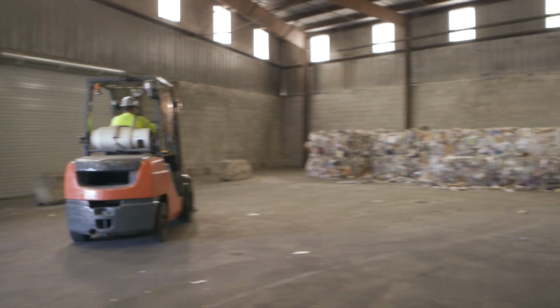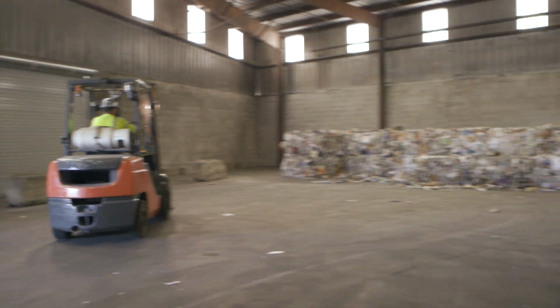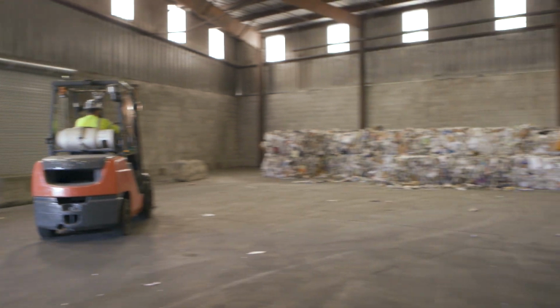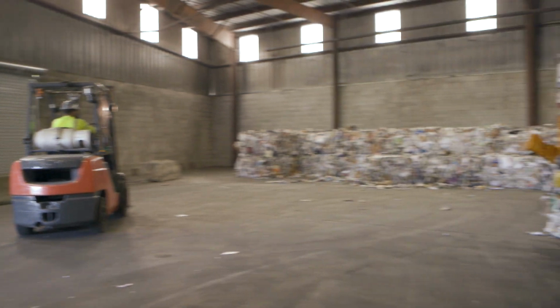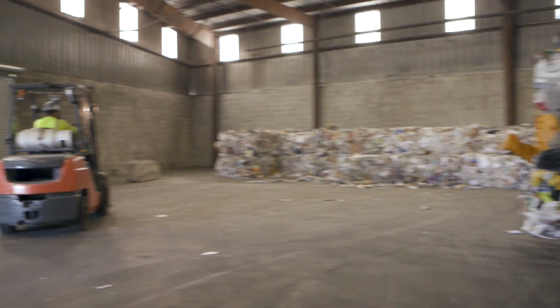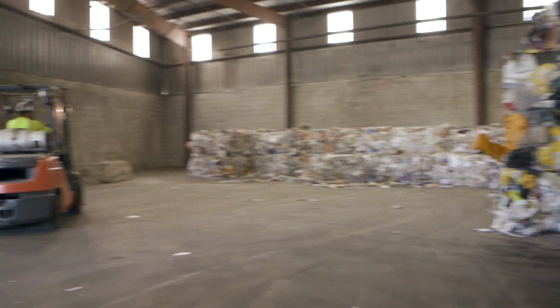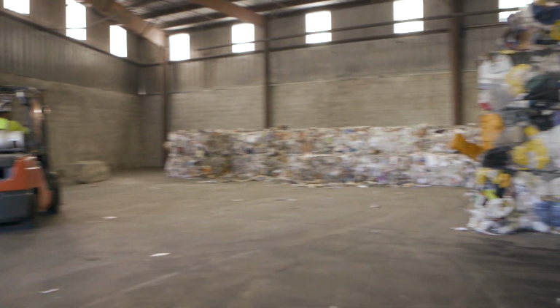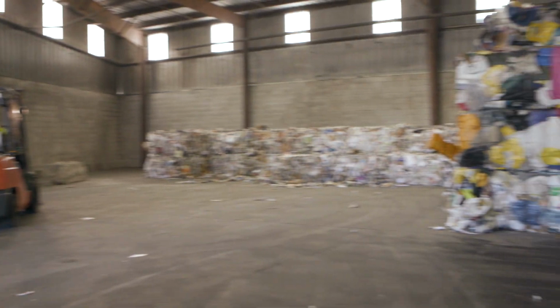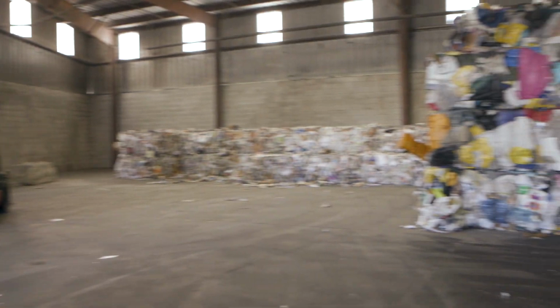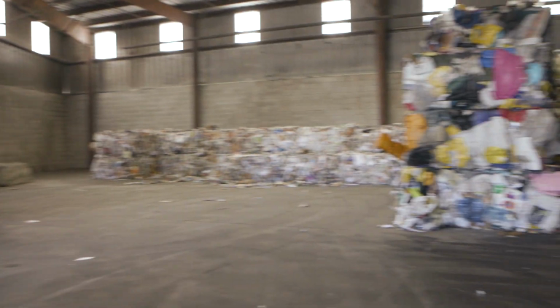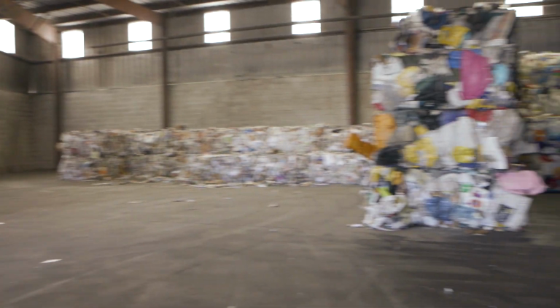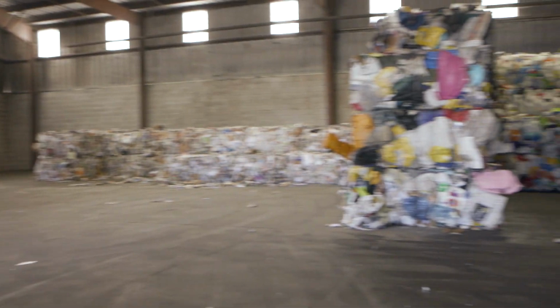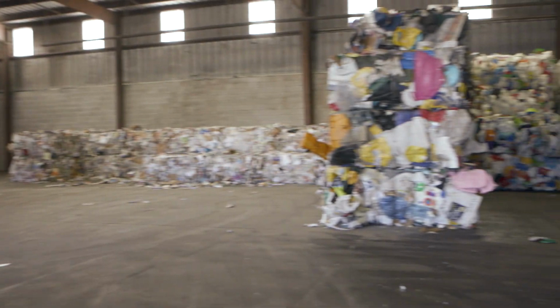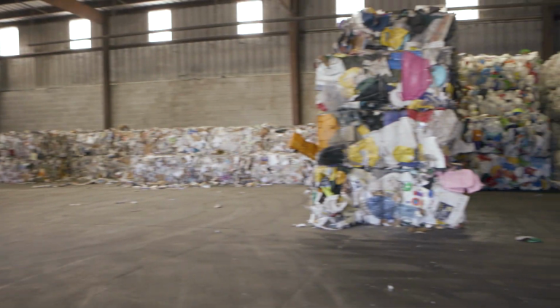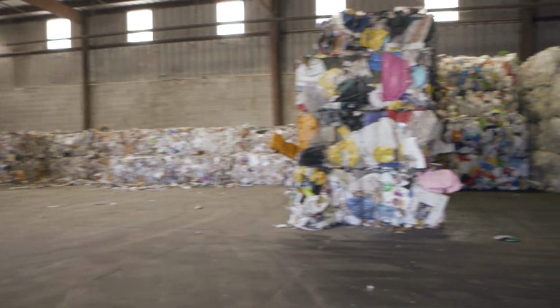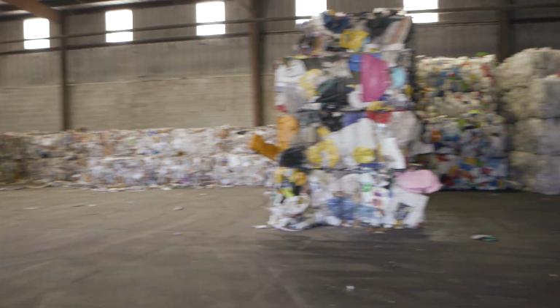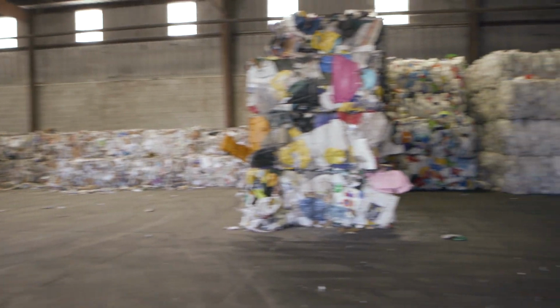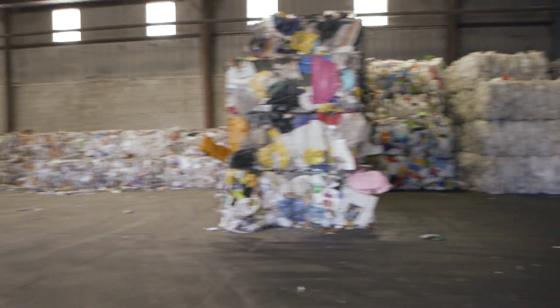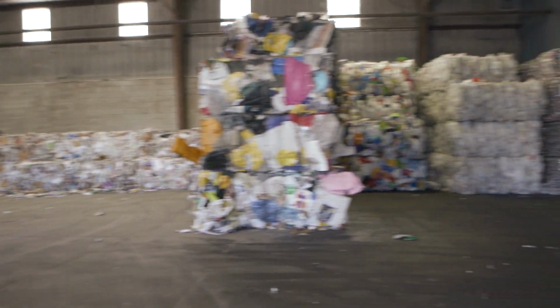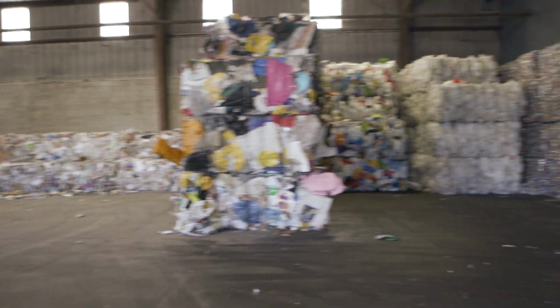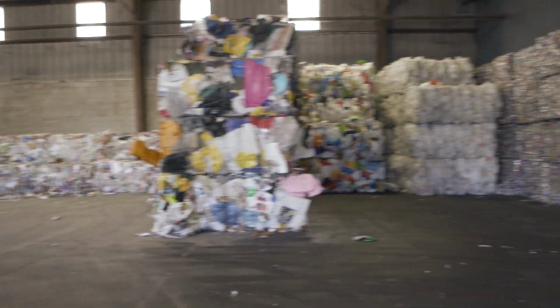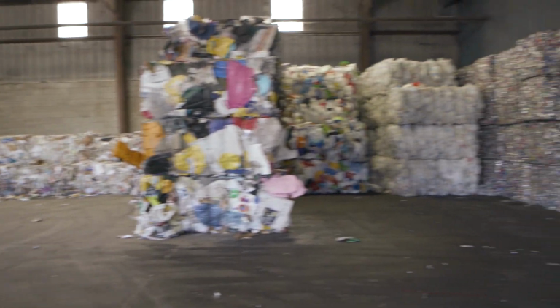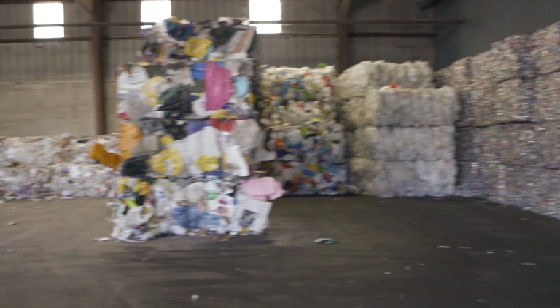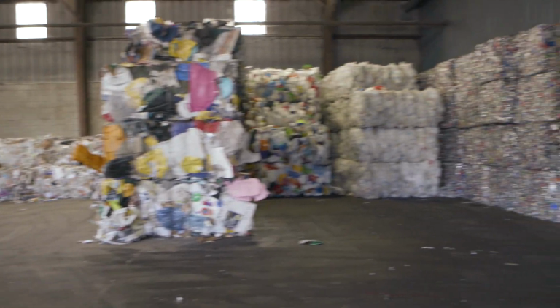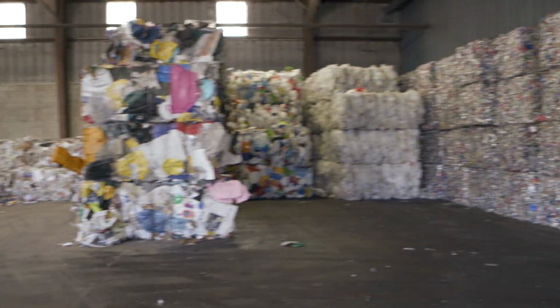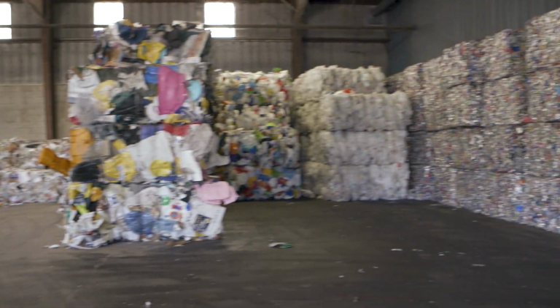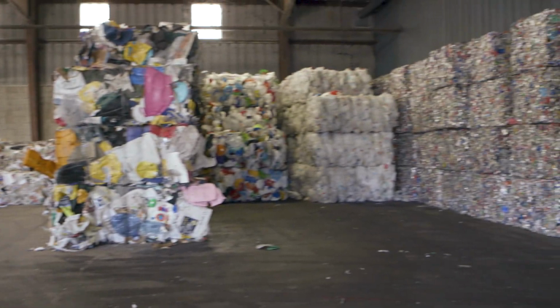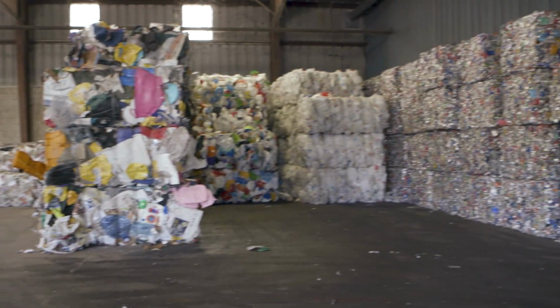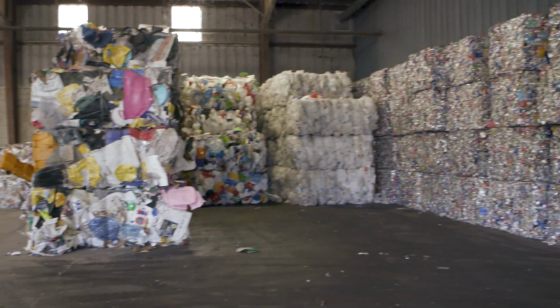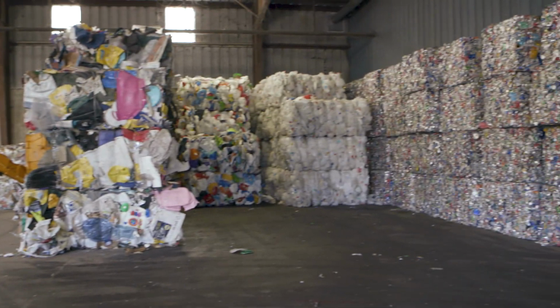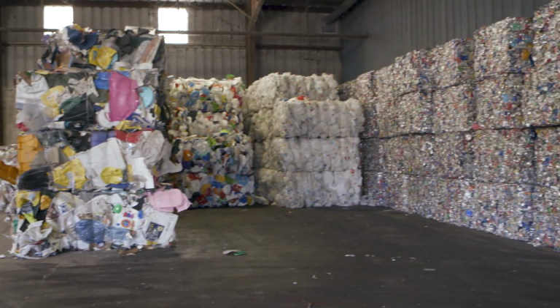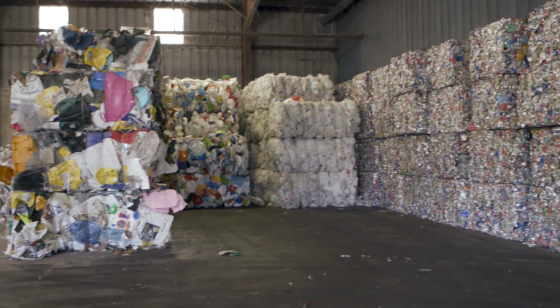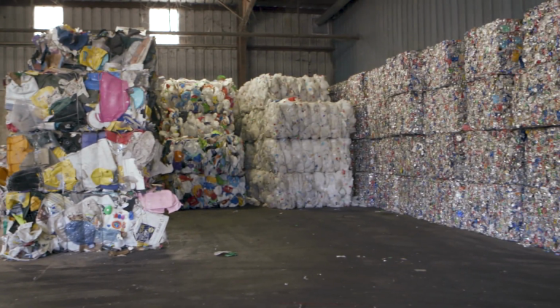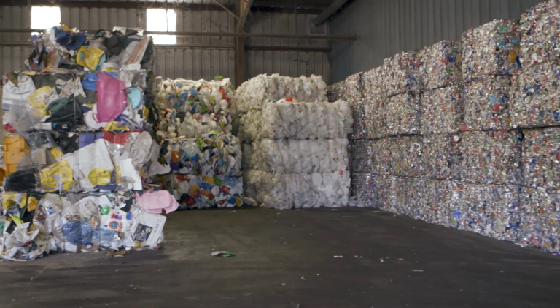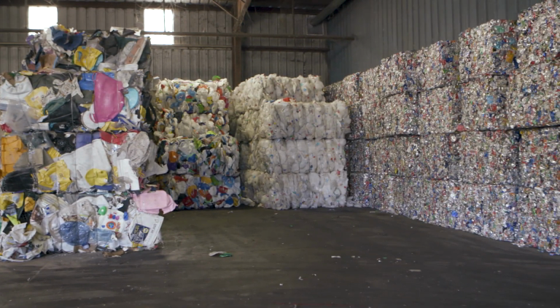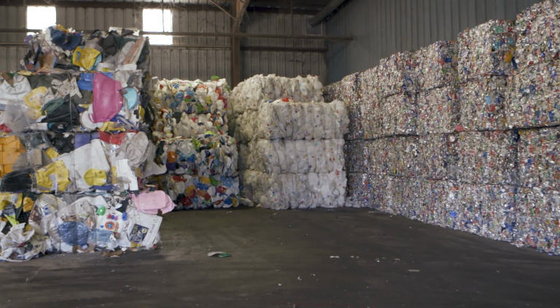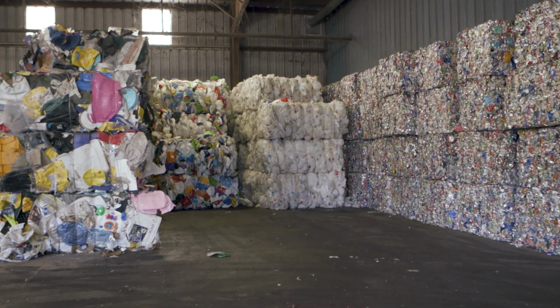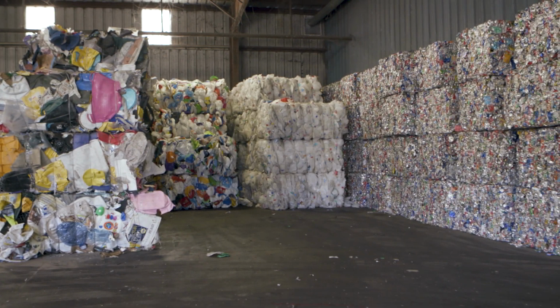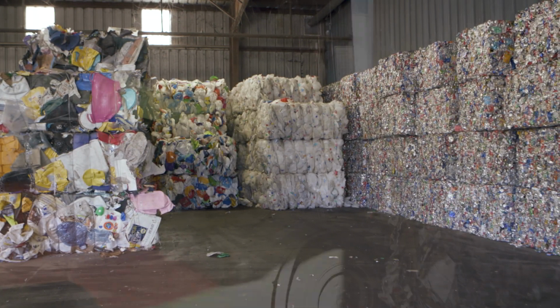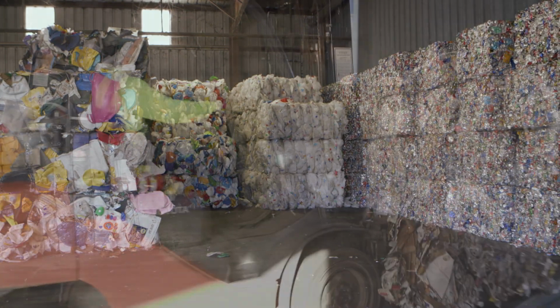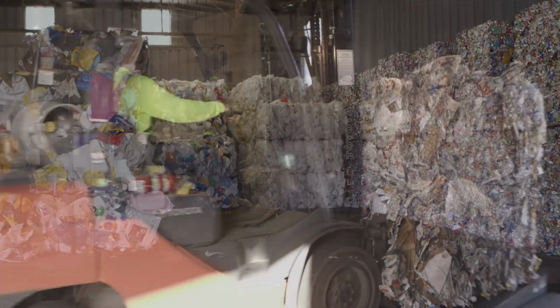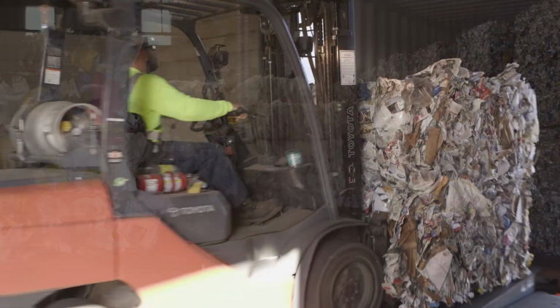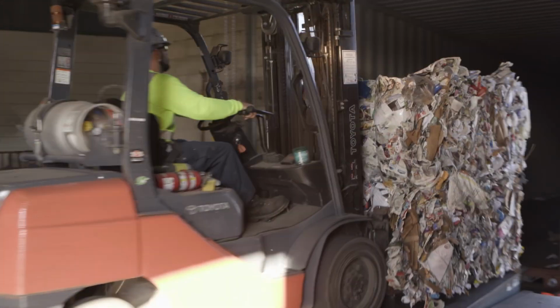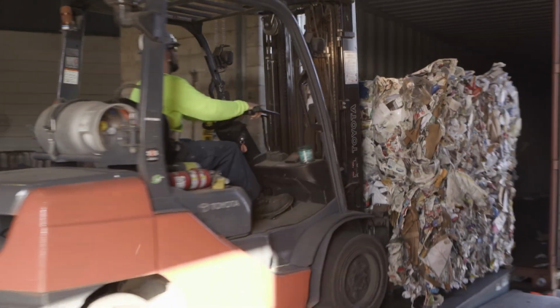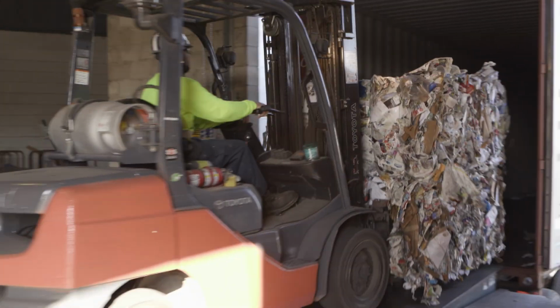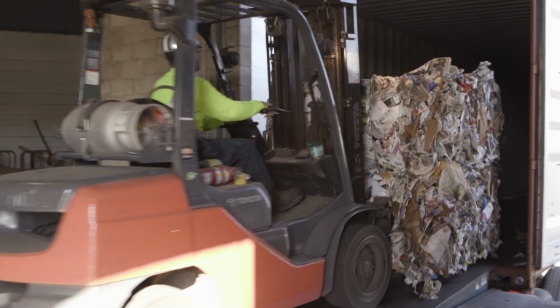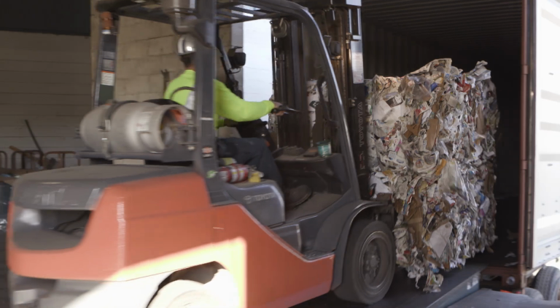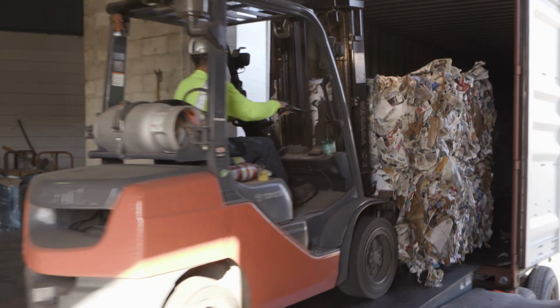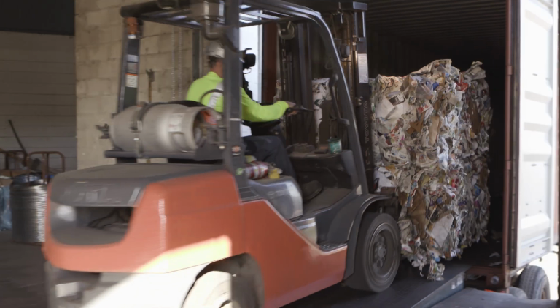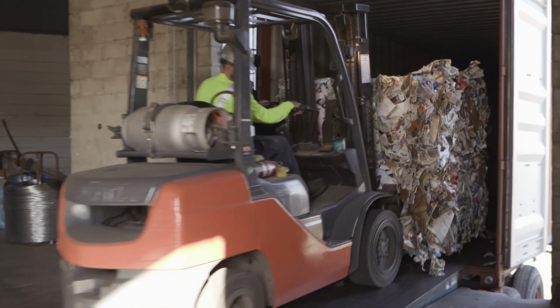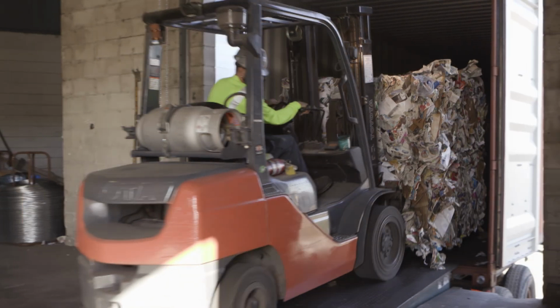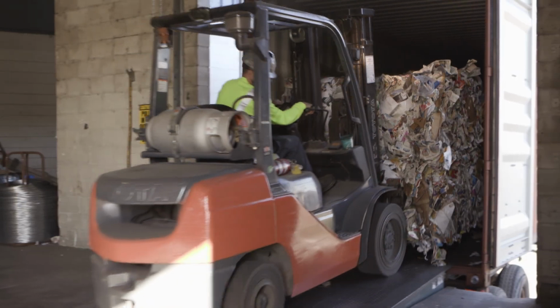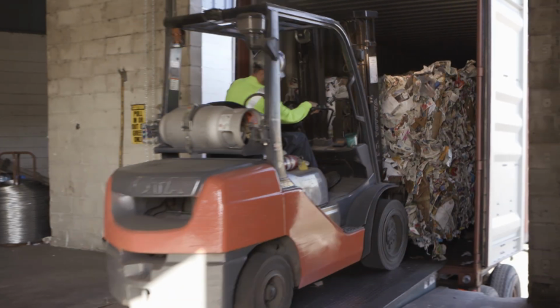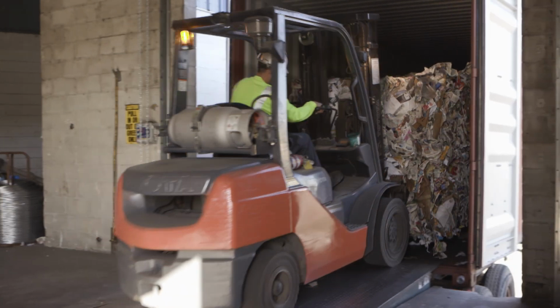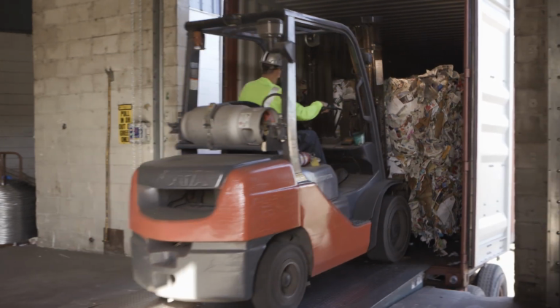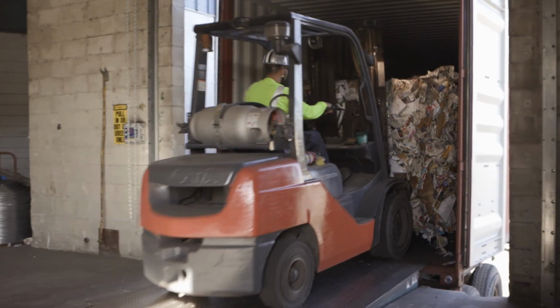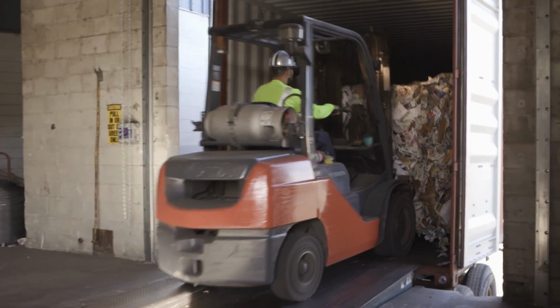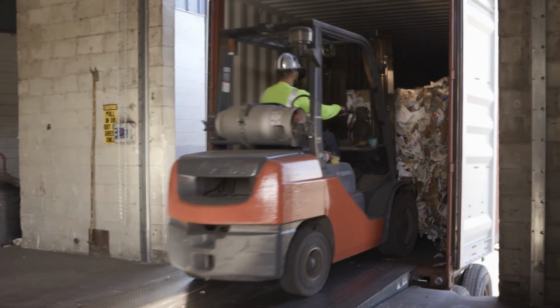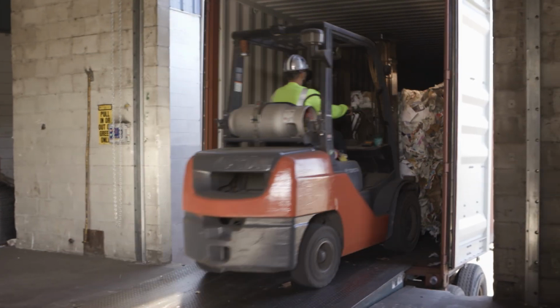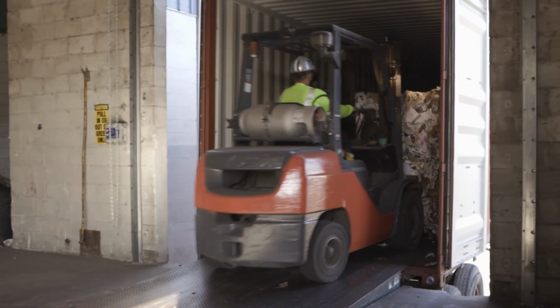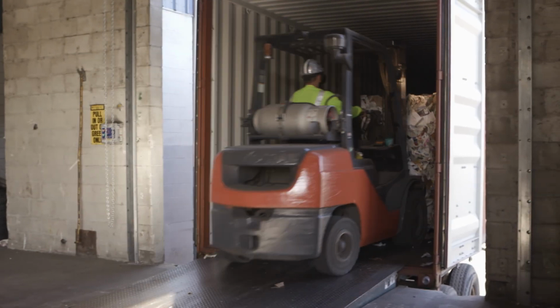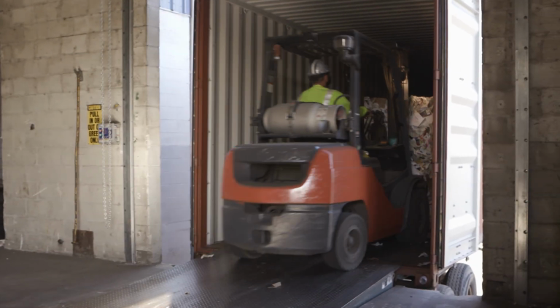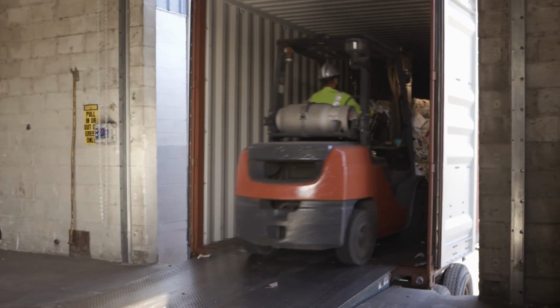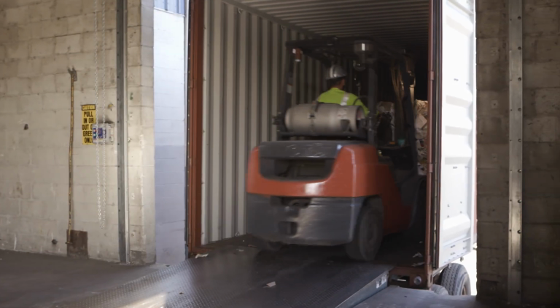Sorted and baled recyclables are then sold back to companies all over the world to be used as raw materials to manufacture new products.